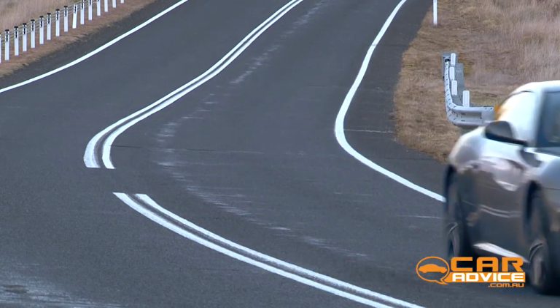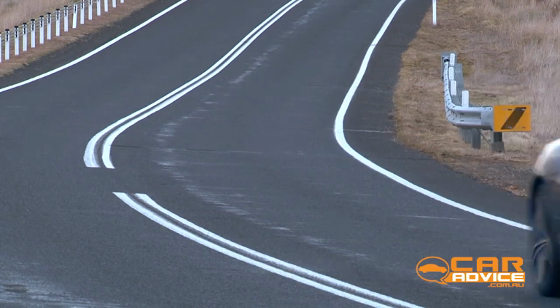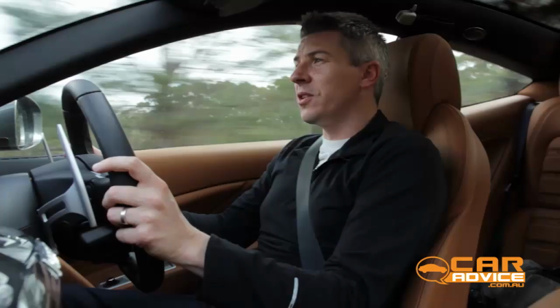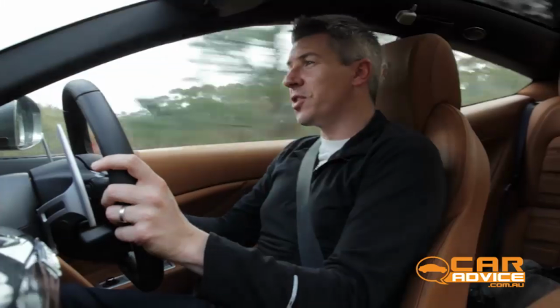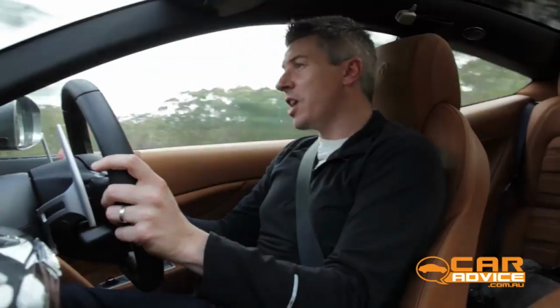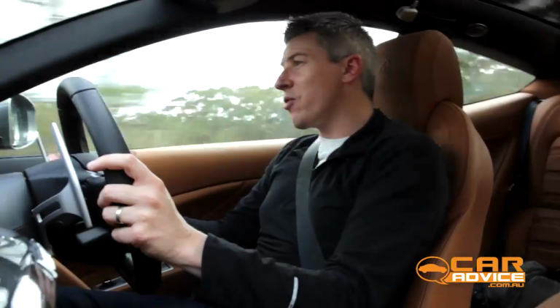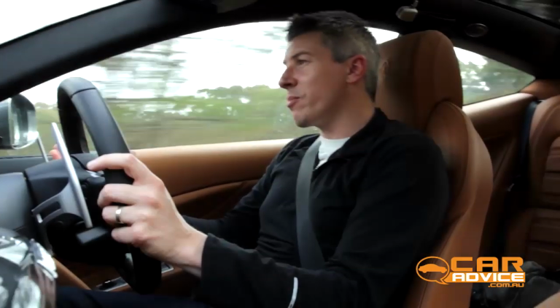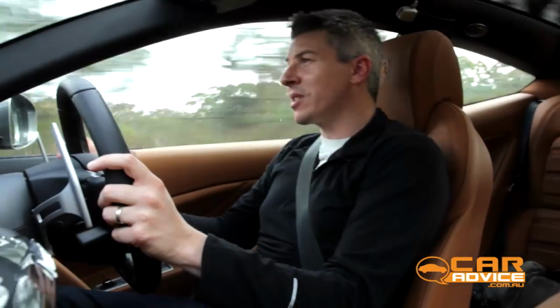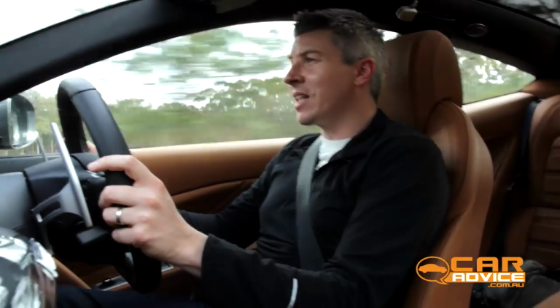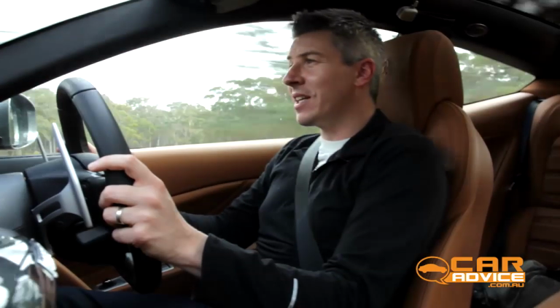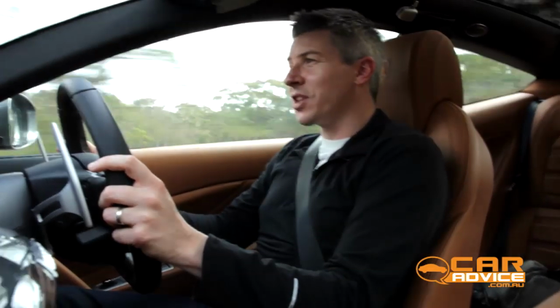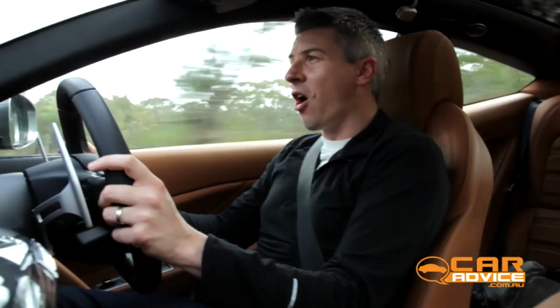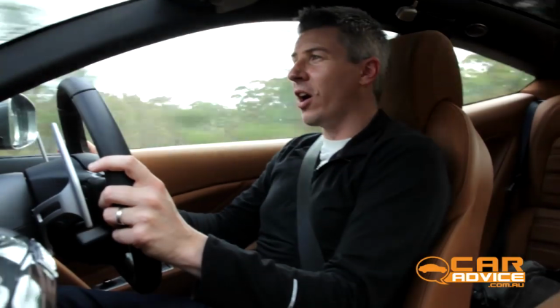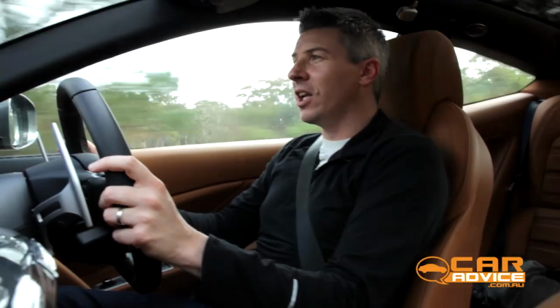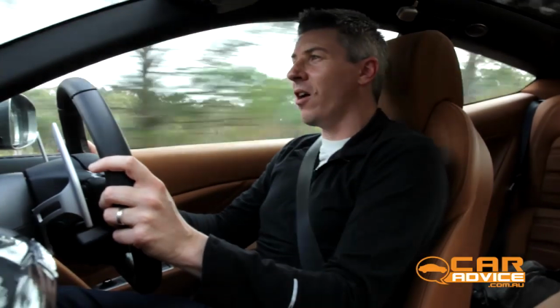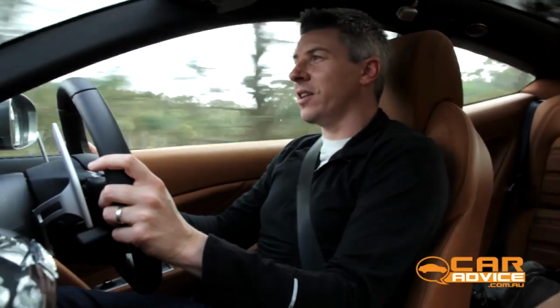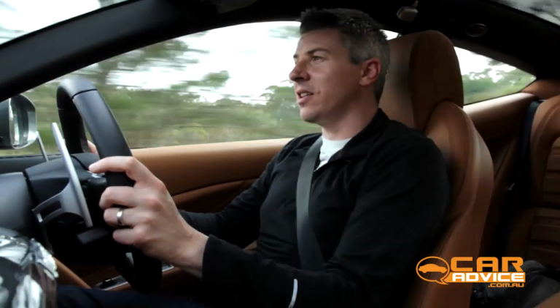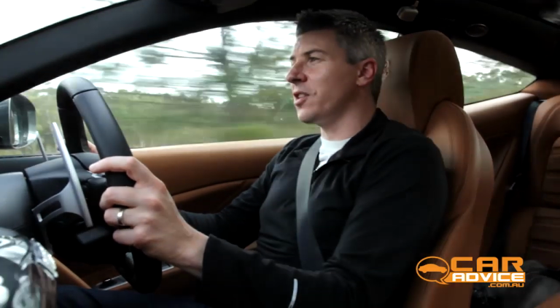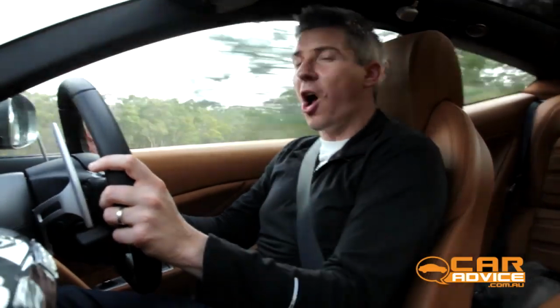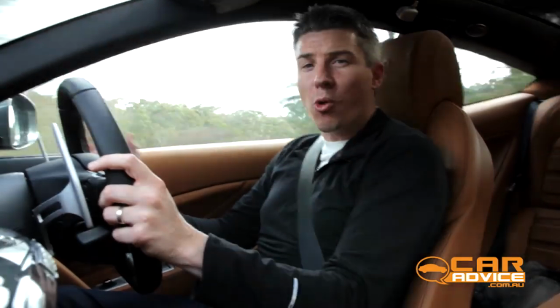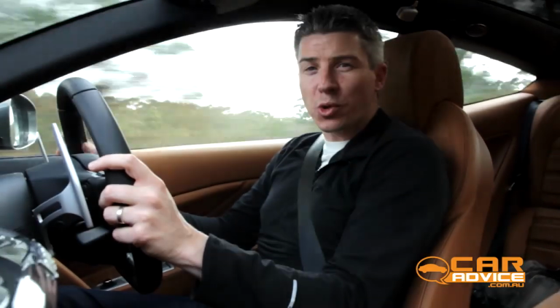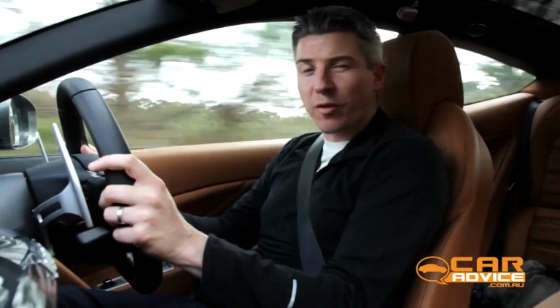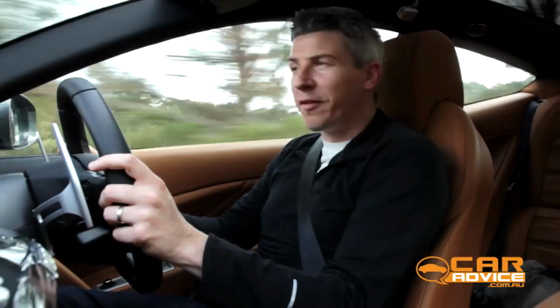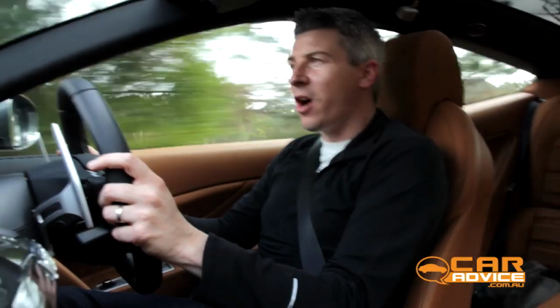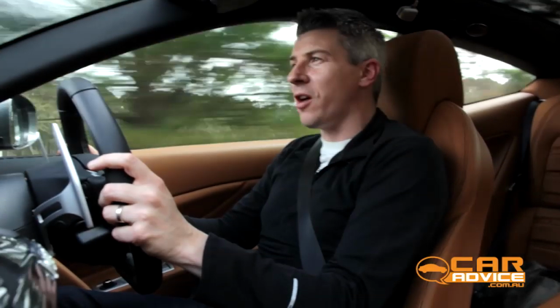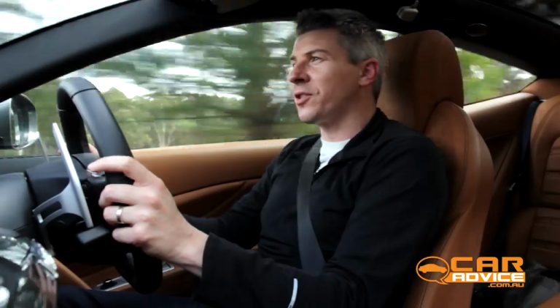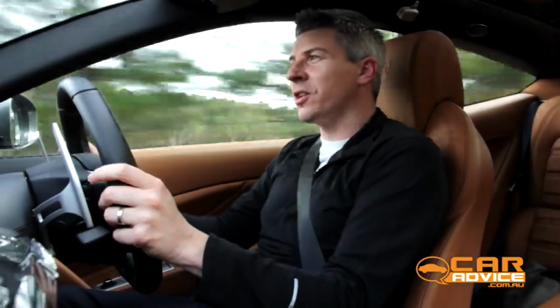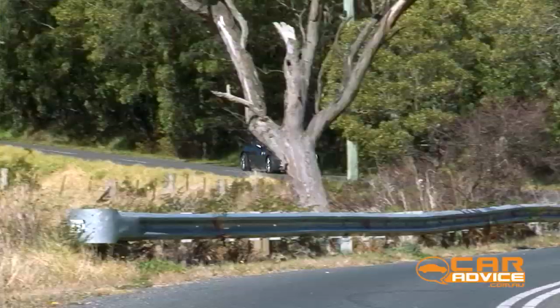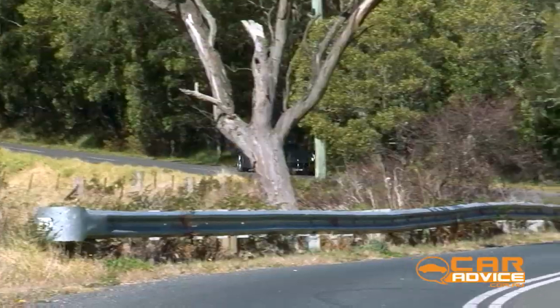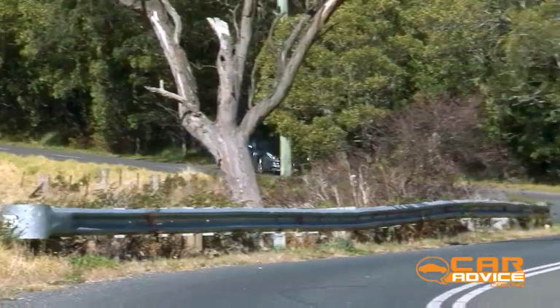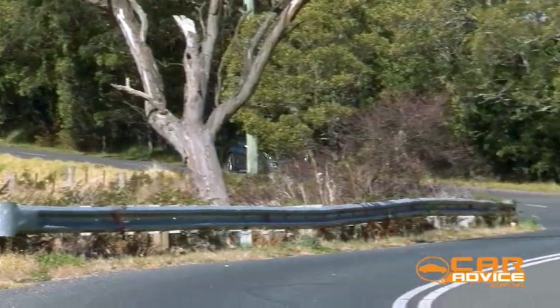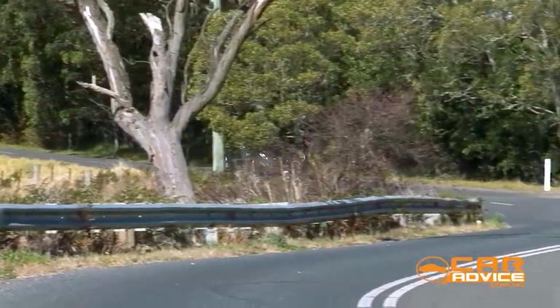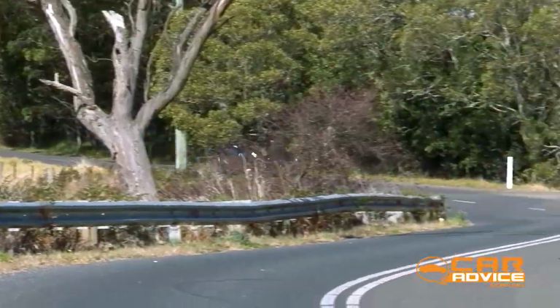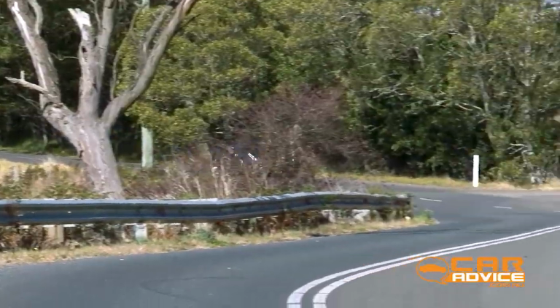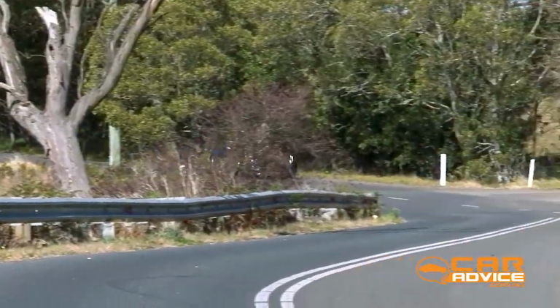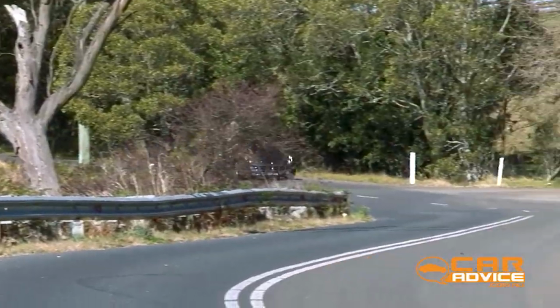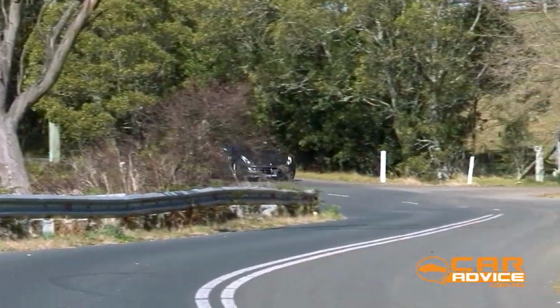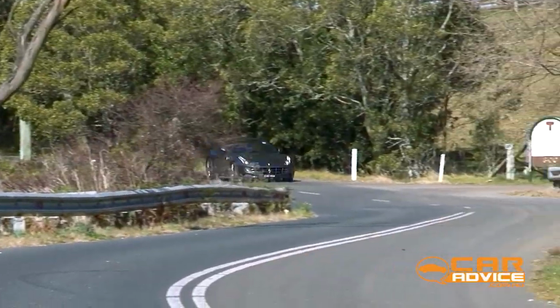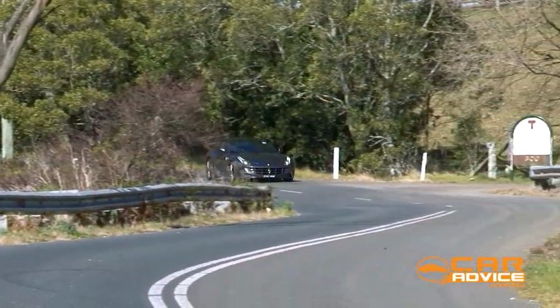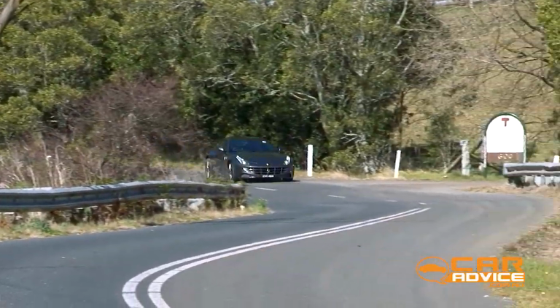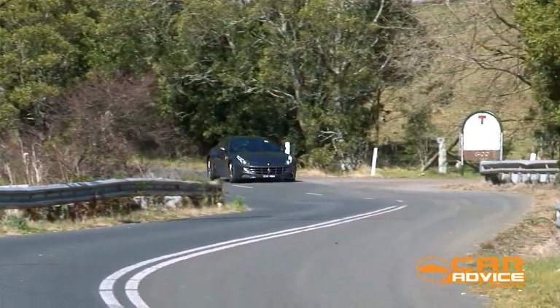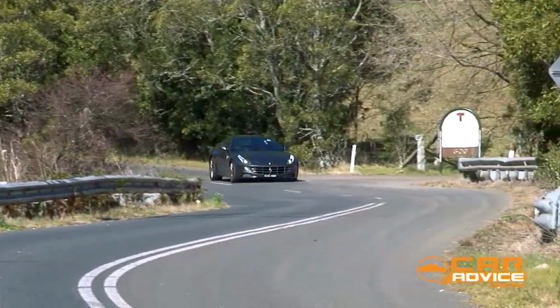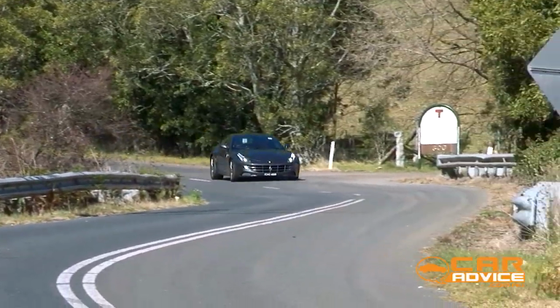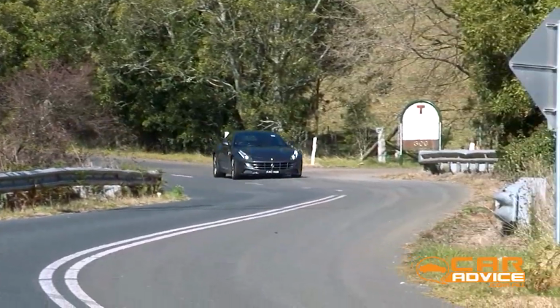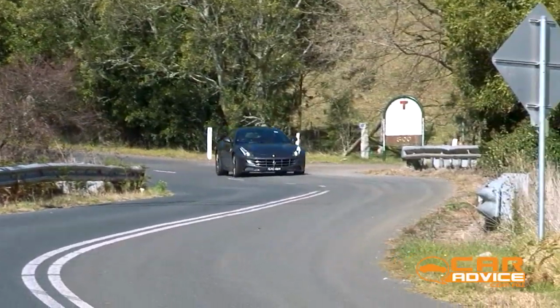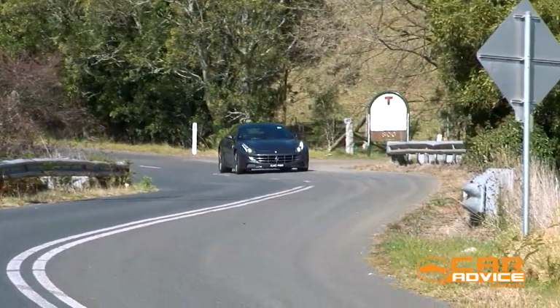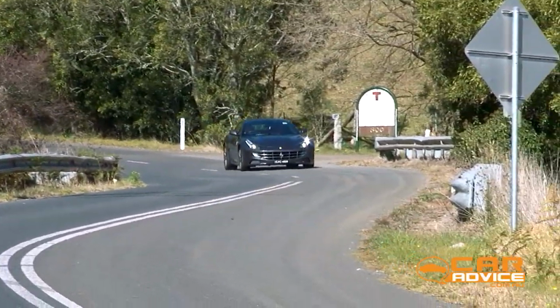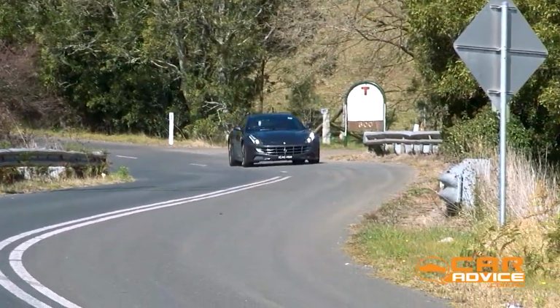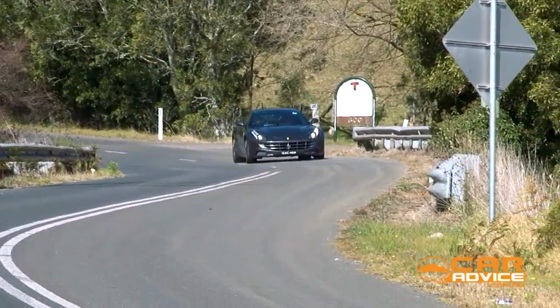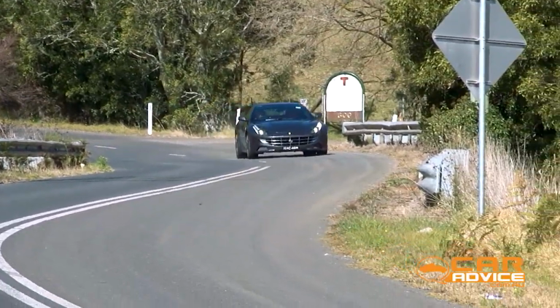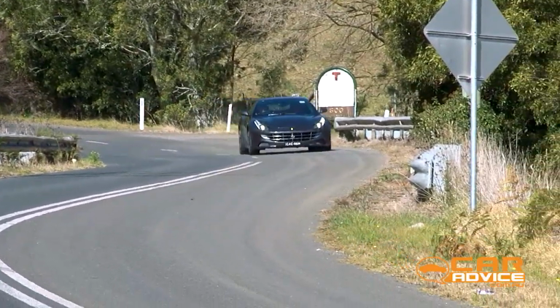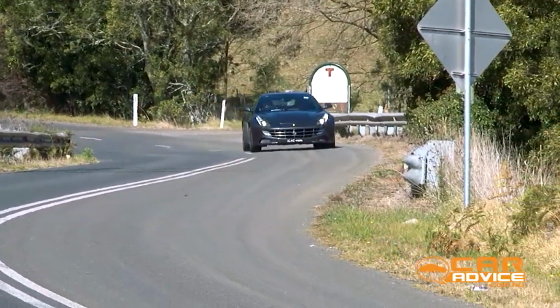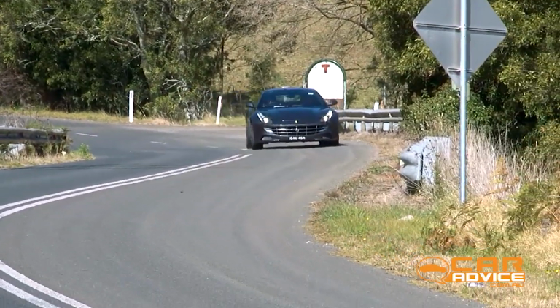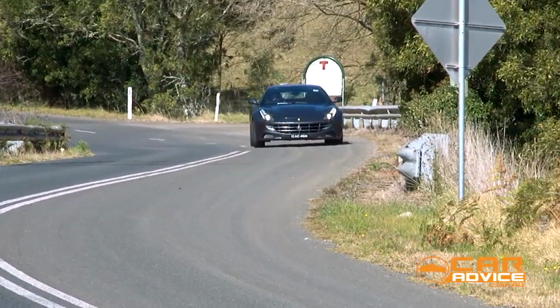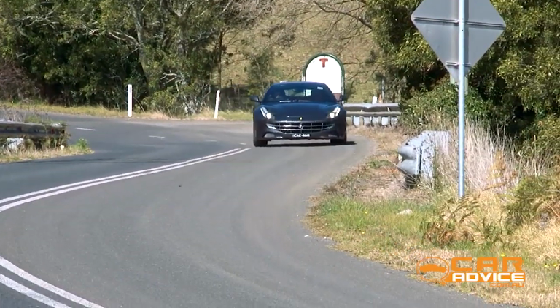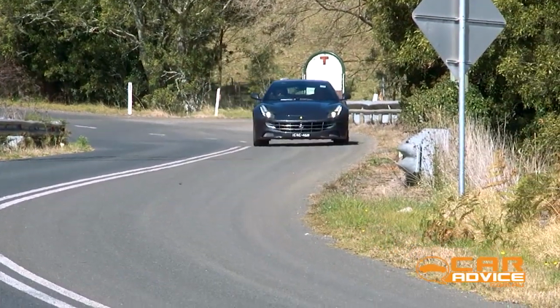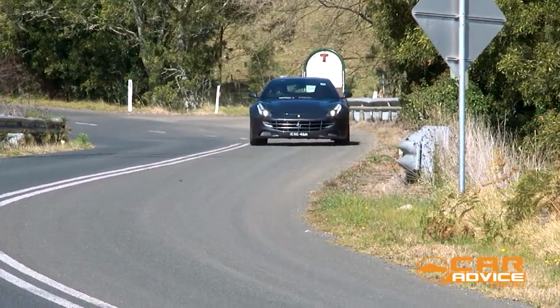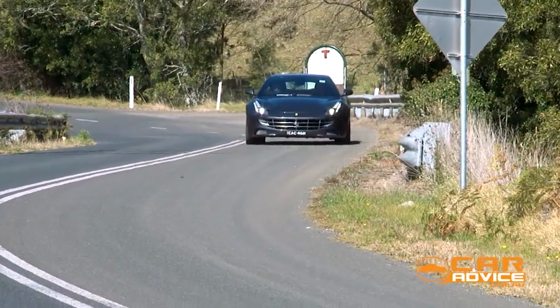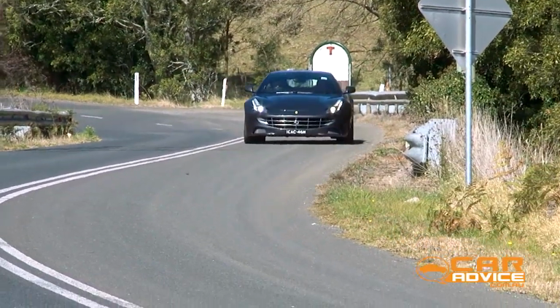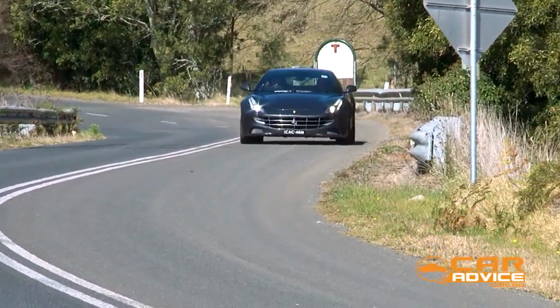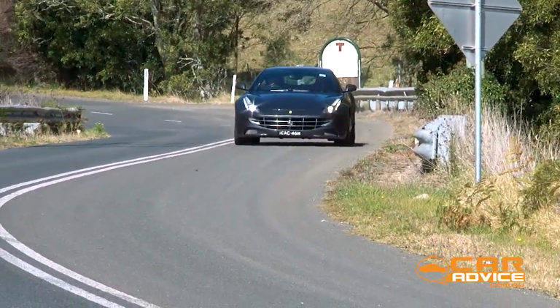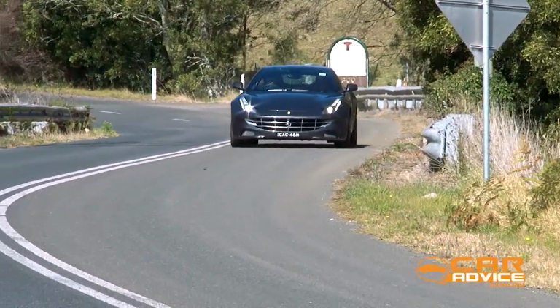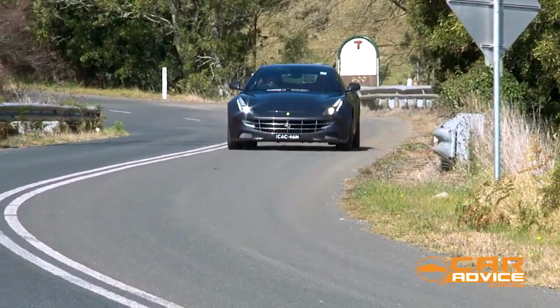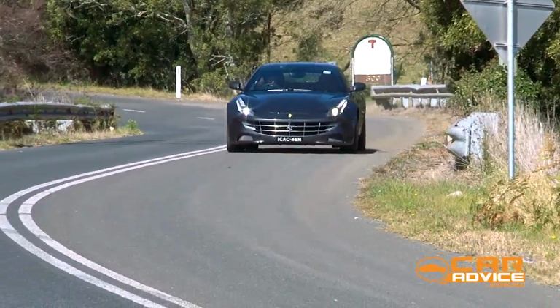The steering particularly is a highlight — it's ultra-fast, so you turn into corners really quickly and with surprisingly small amounts of lock.